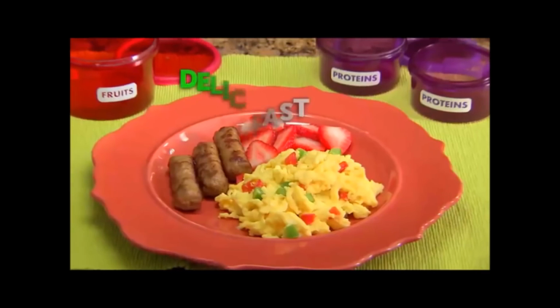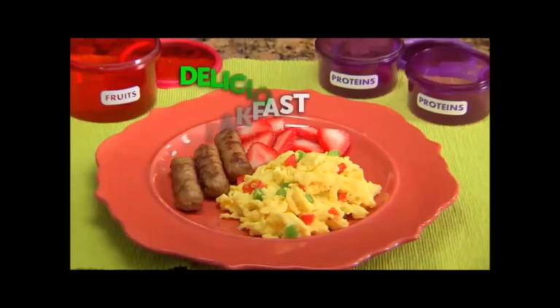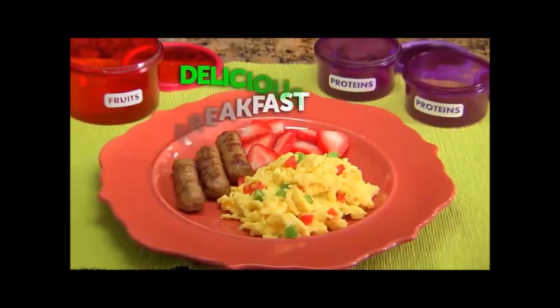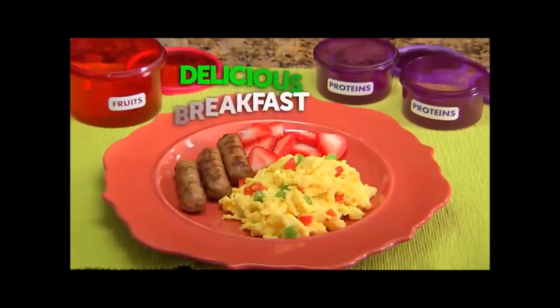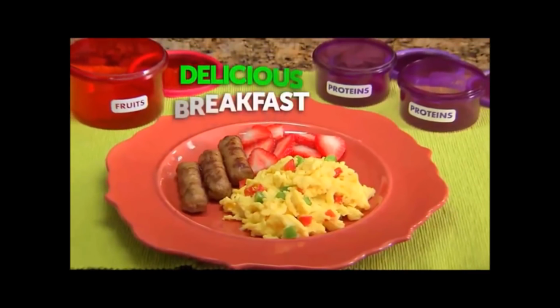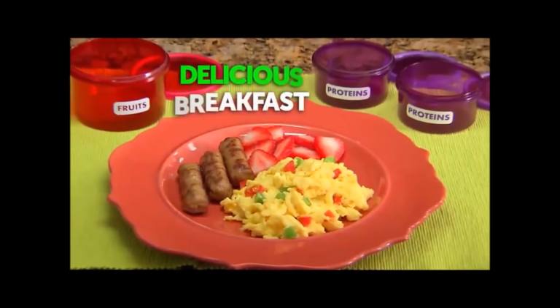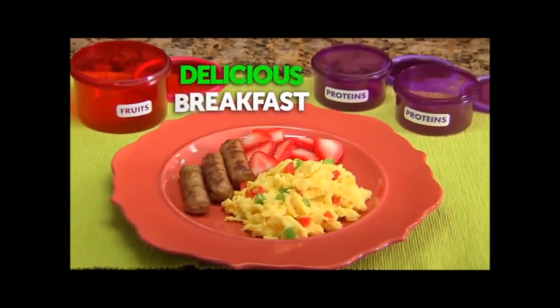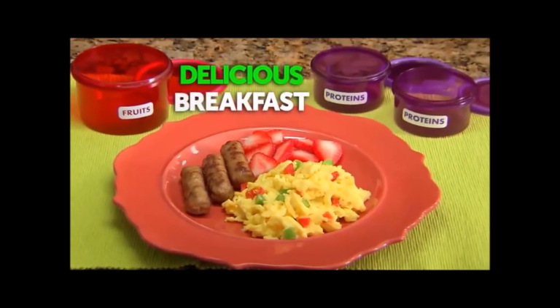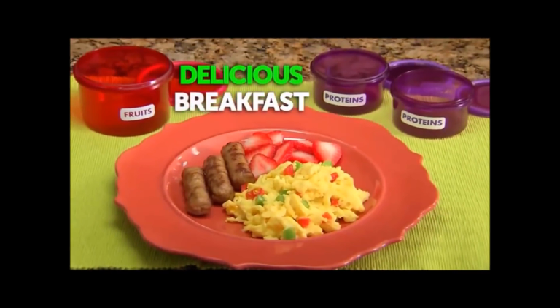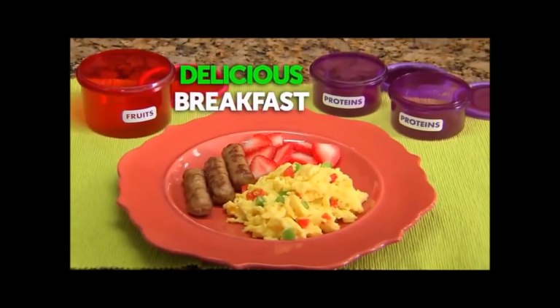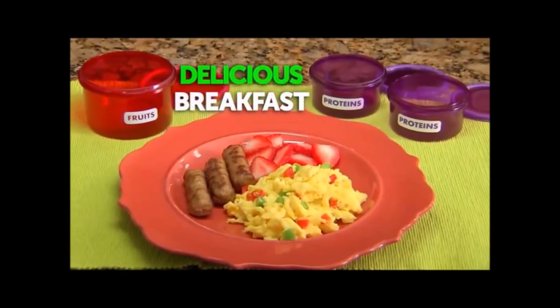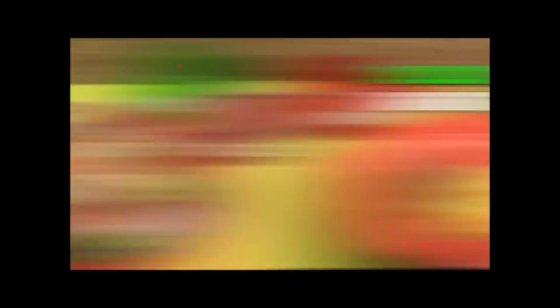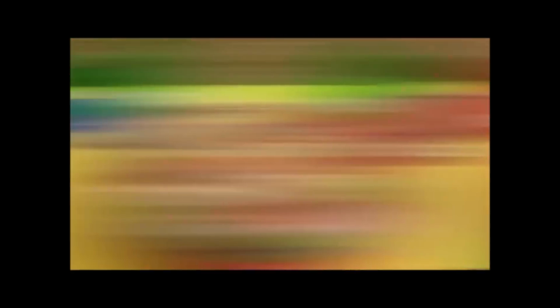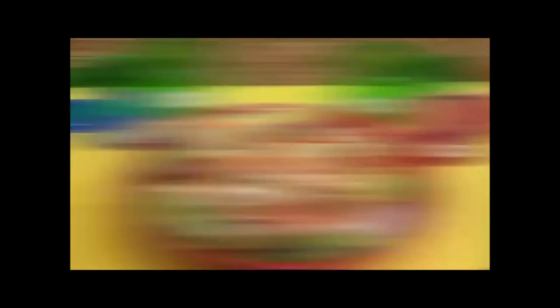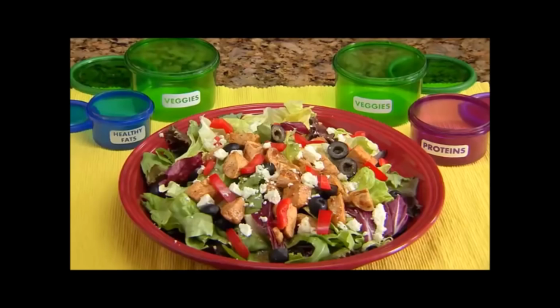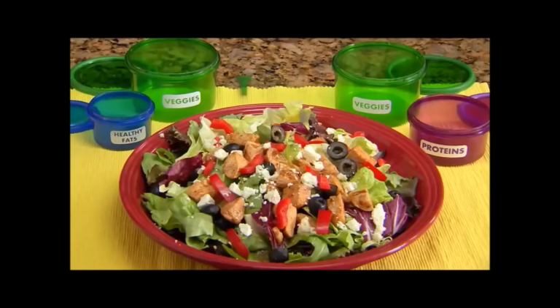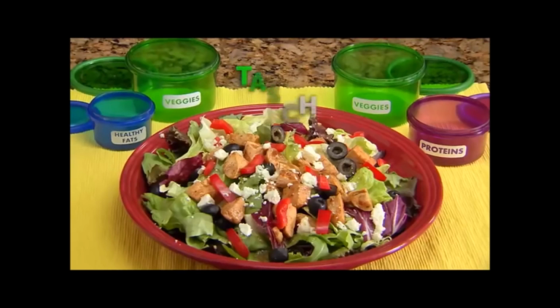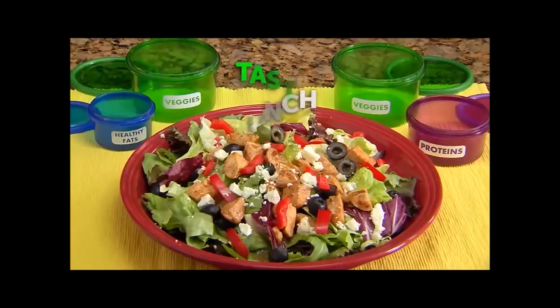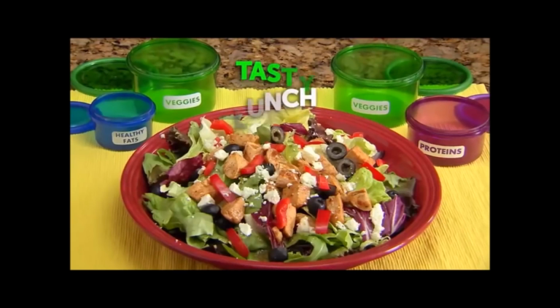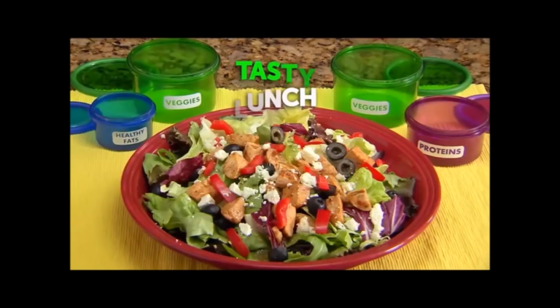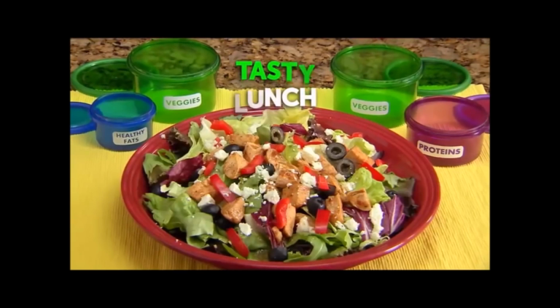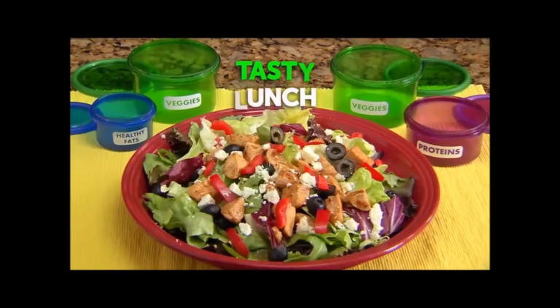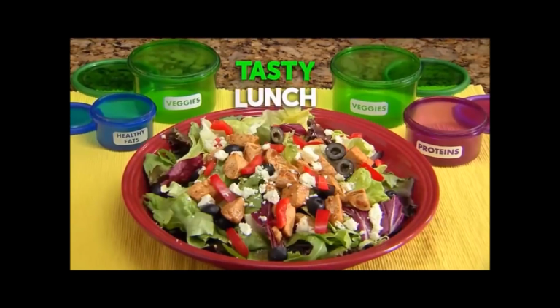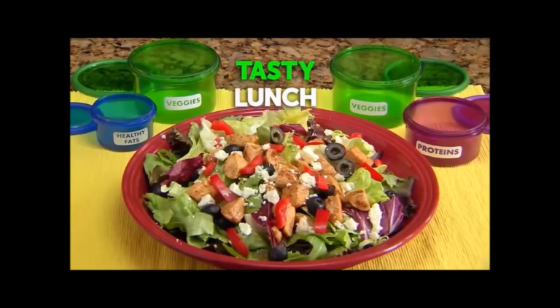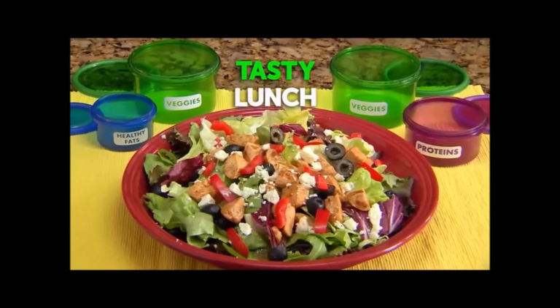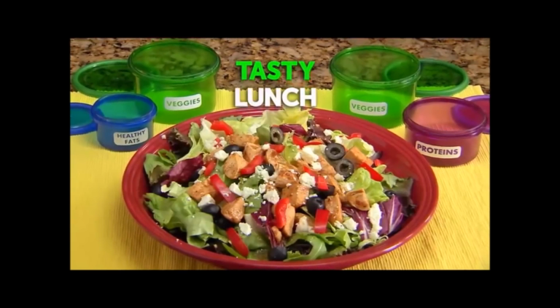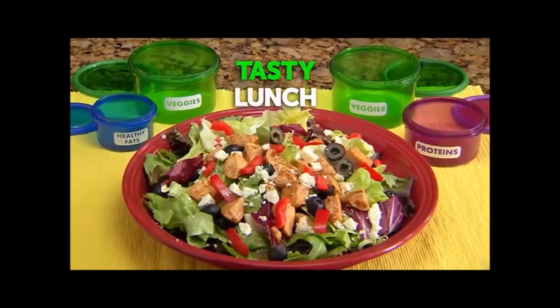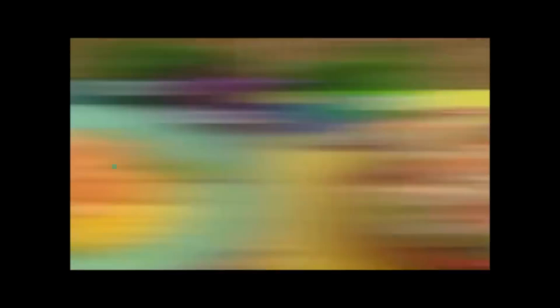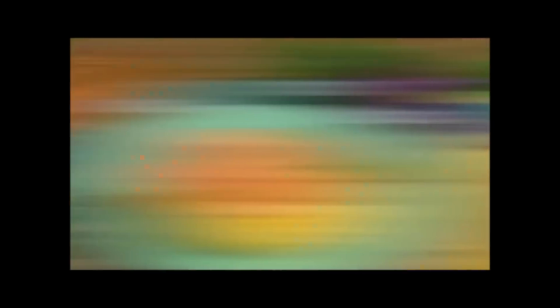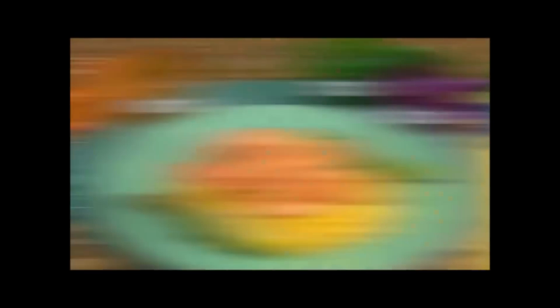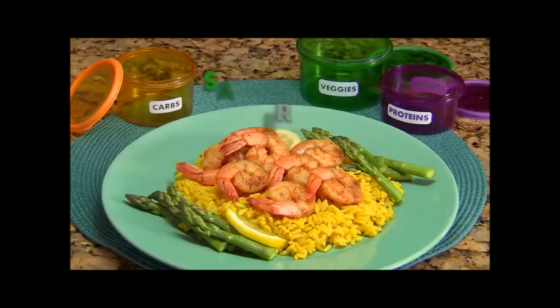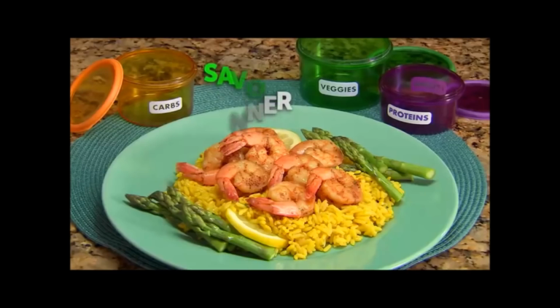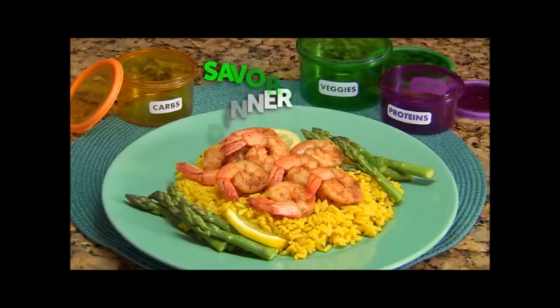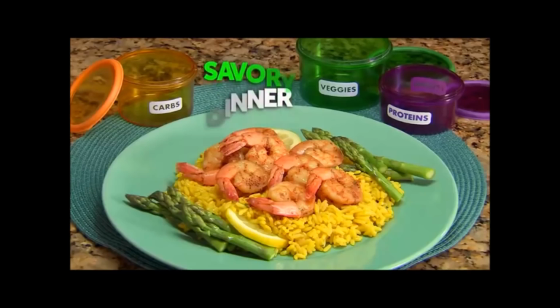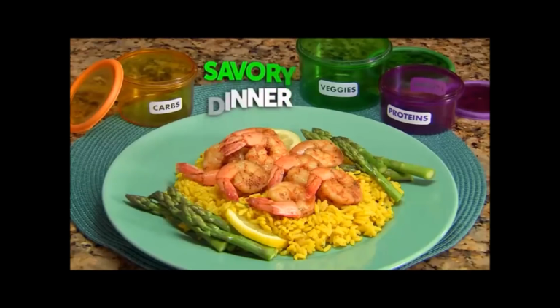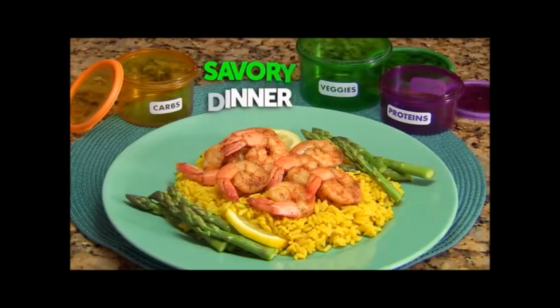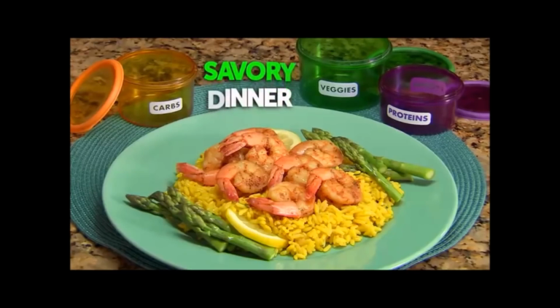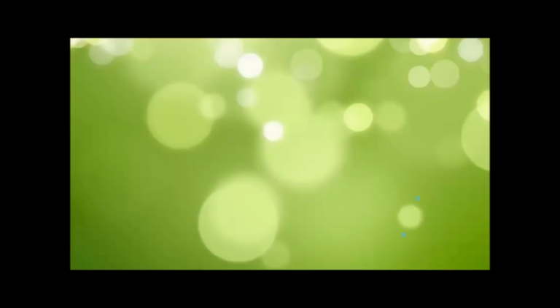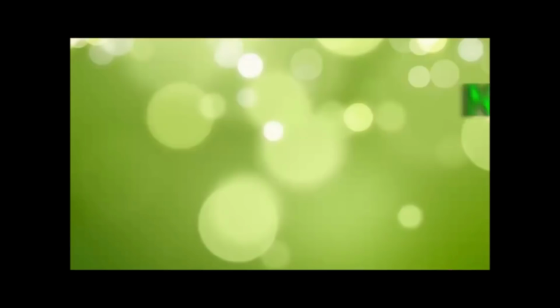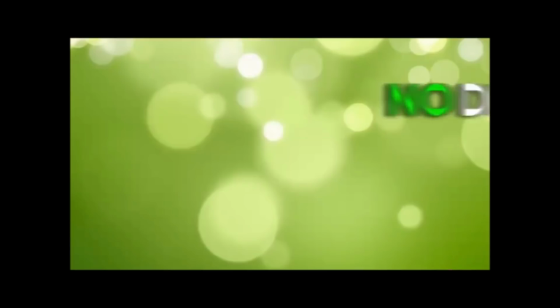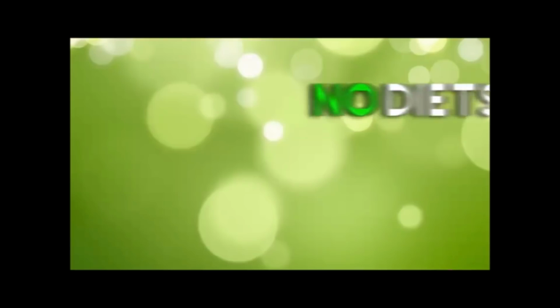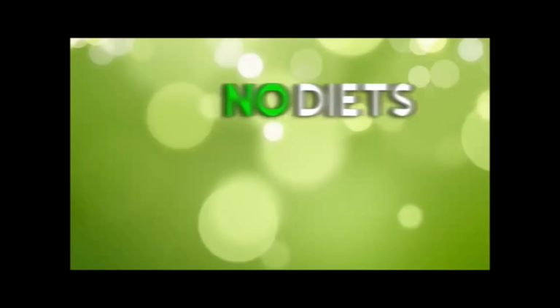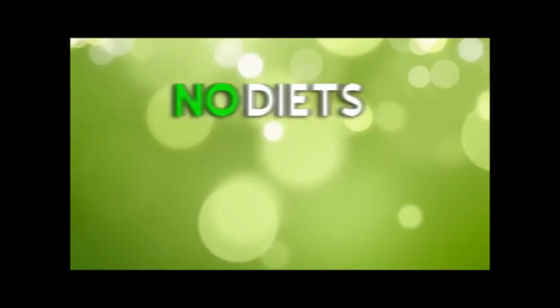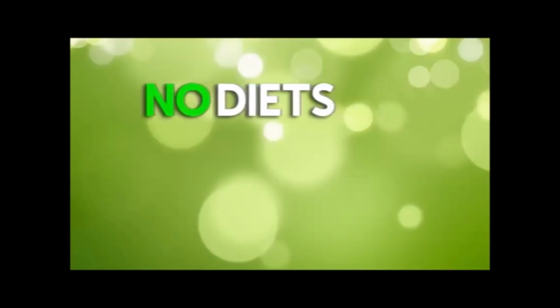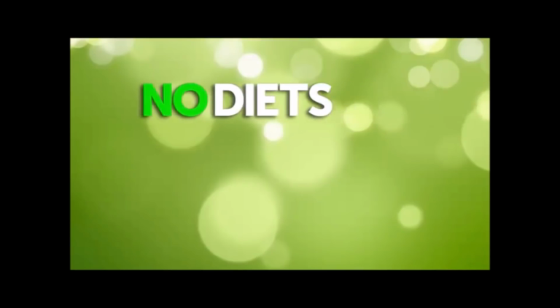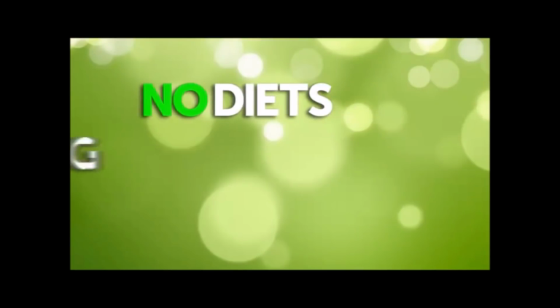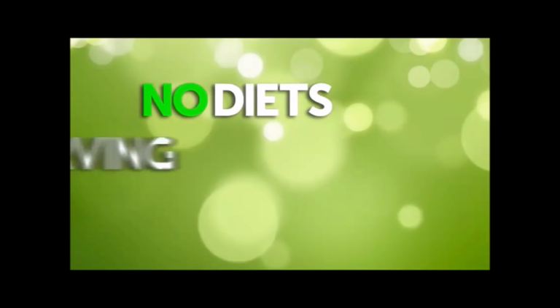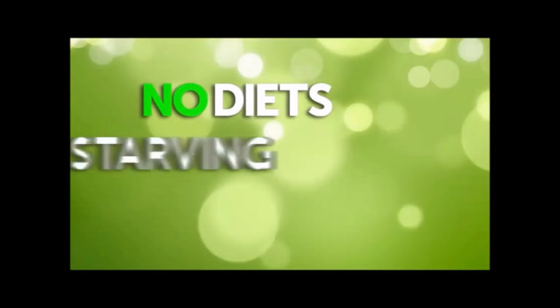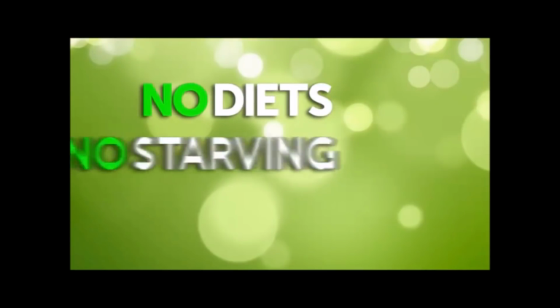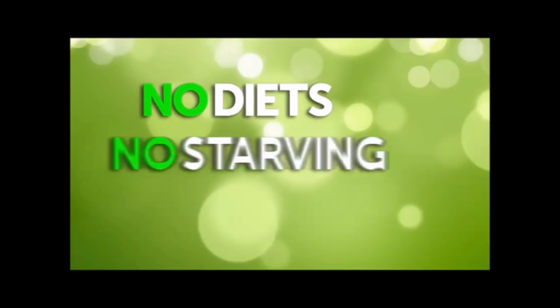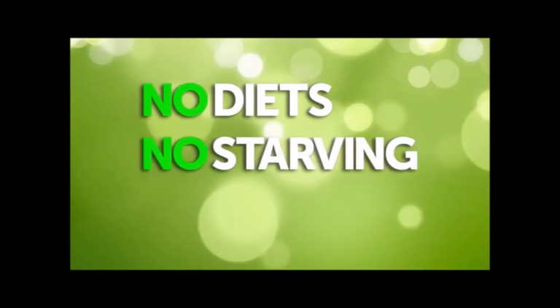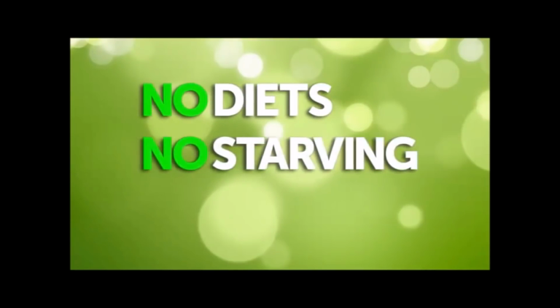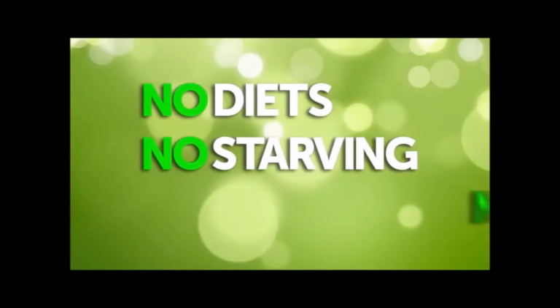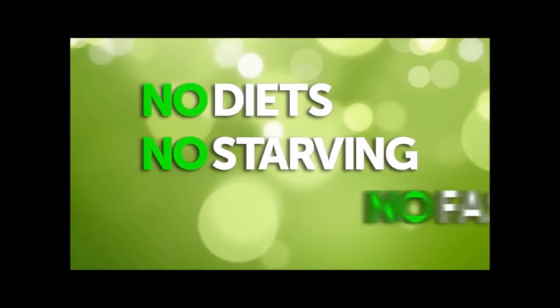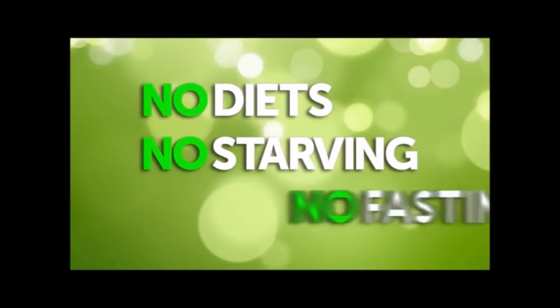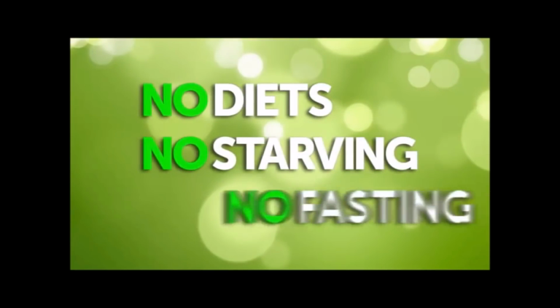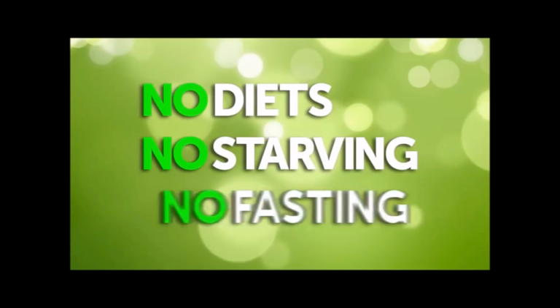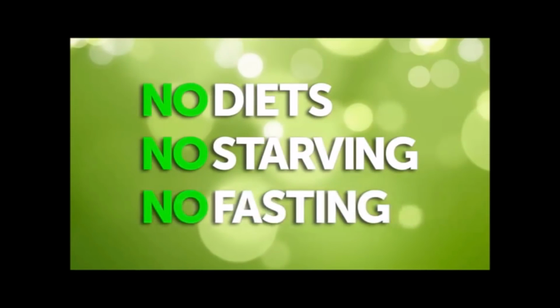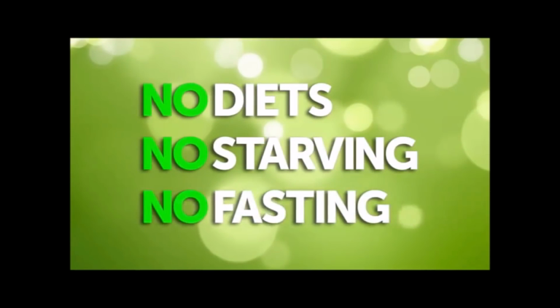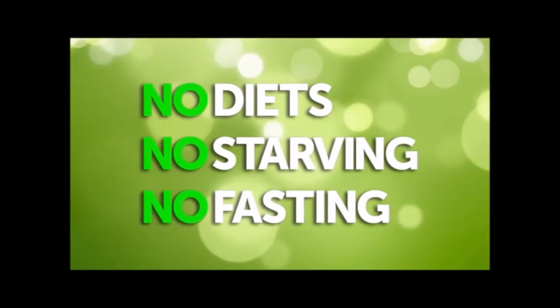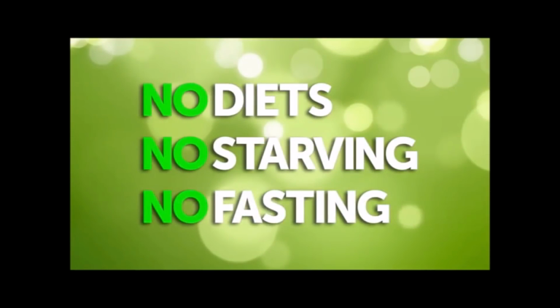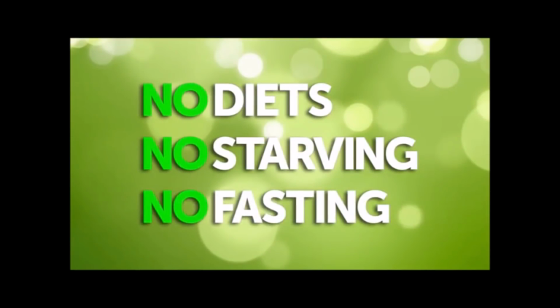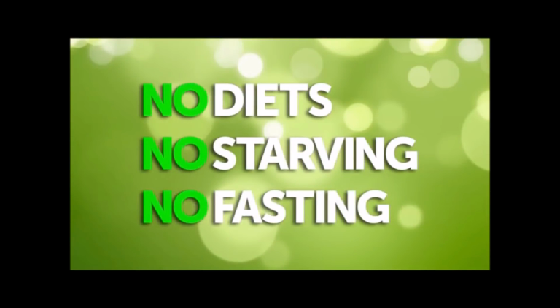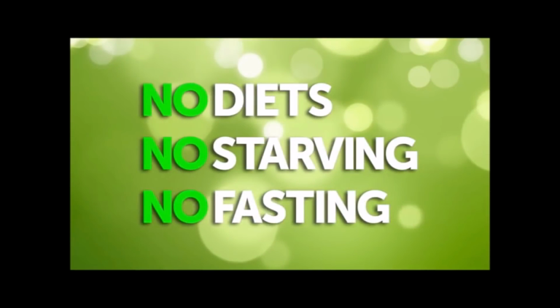Prepare a delicious breakfast, tasty lunch, and savory dinner. No diets, no starving, no fasting.